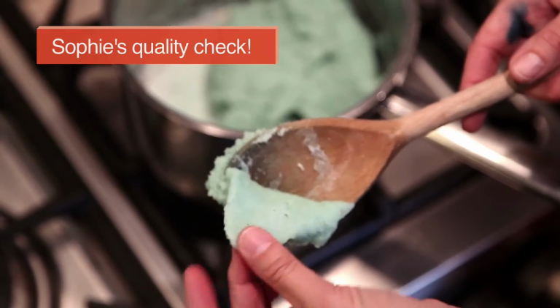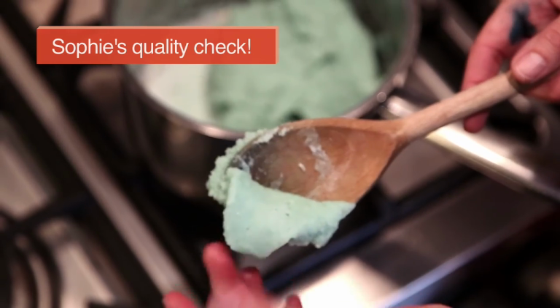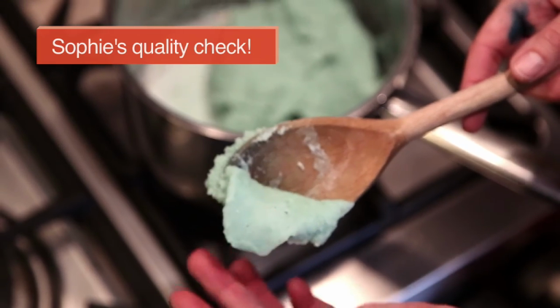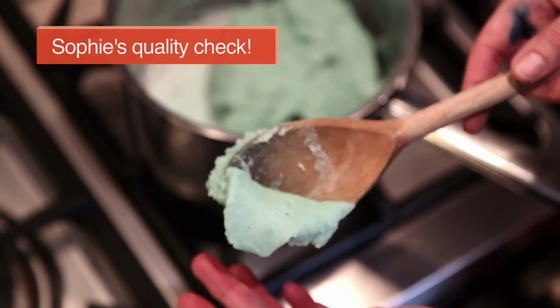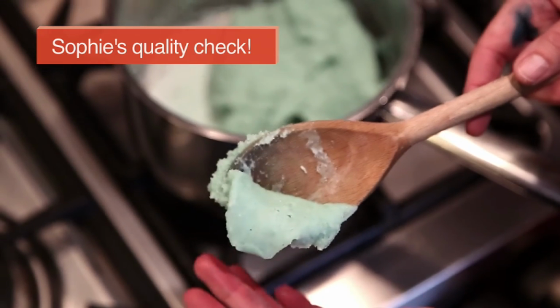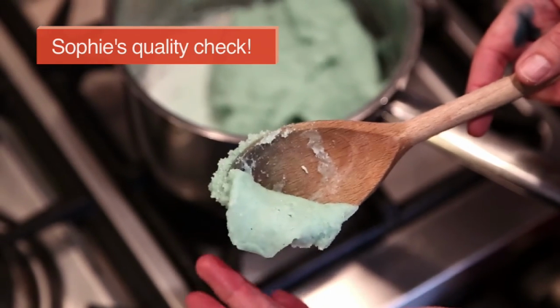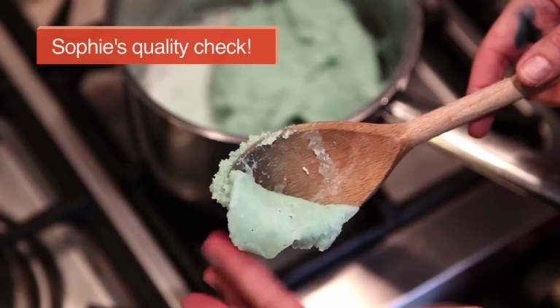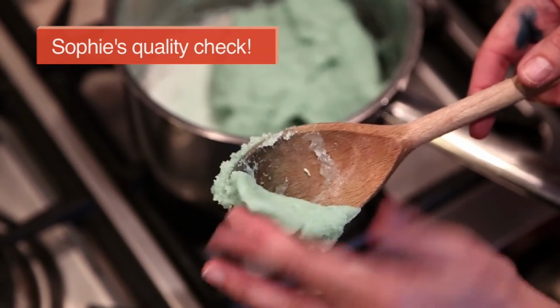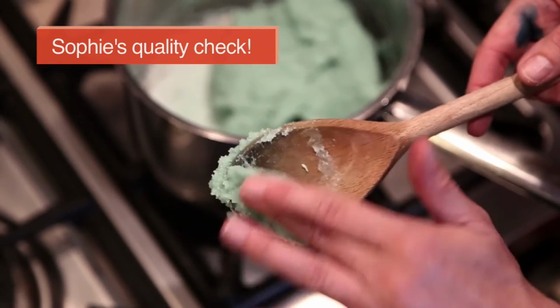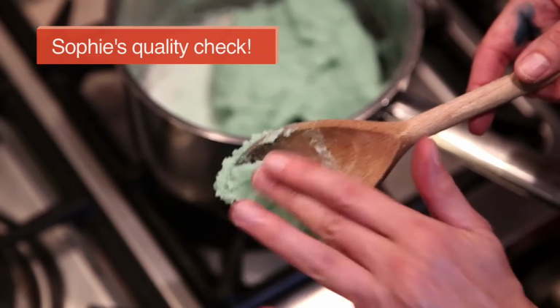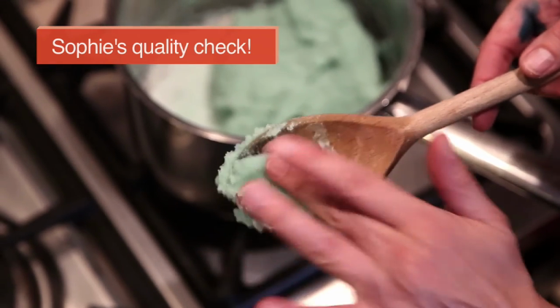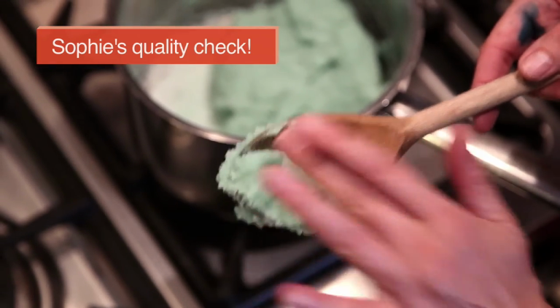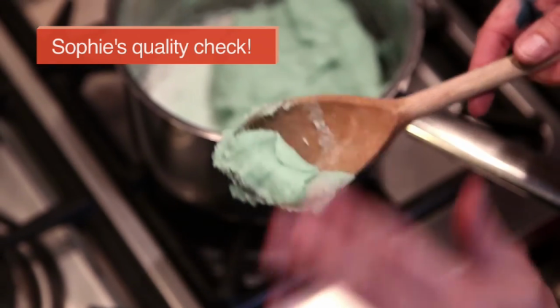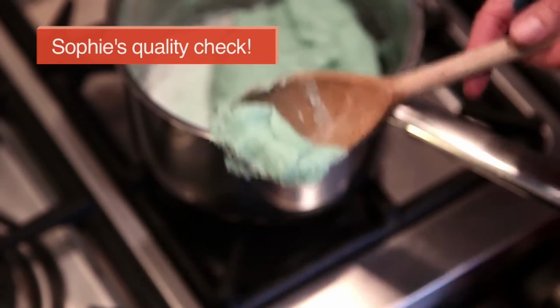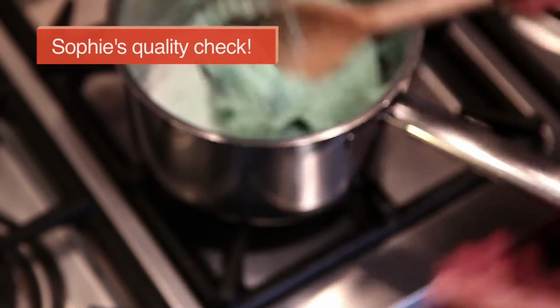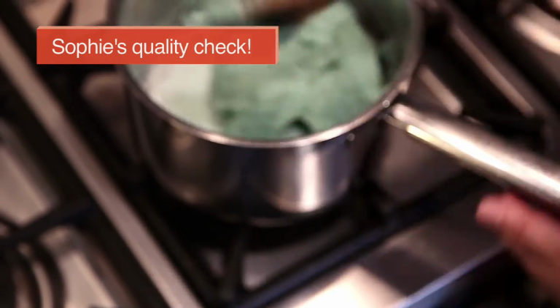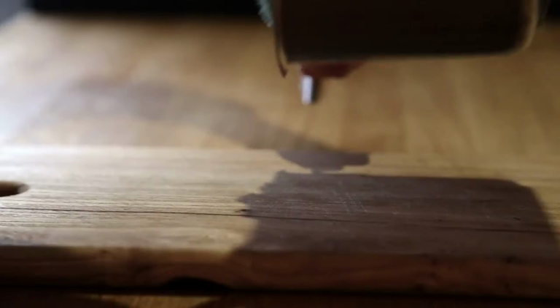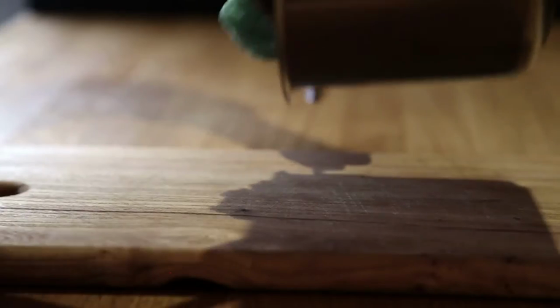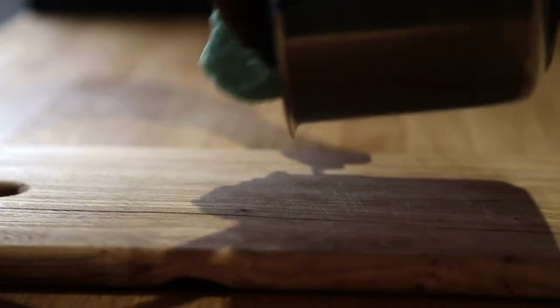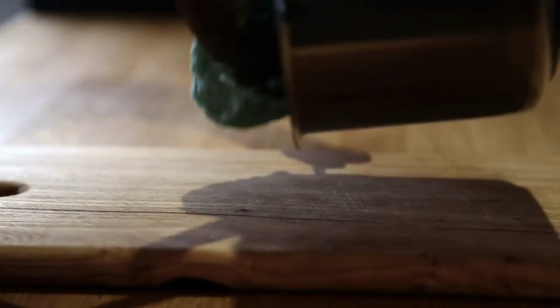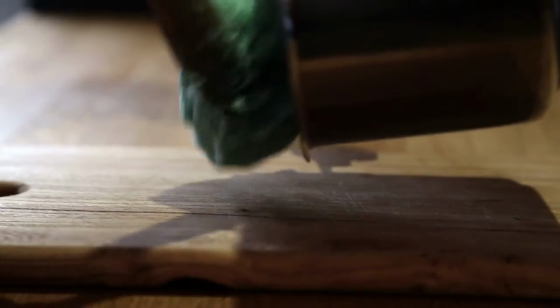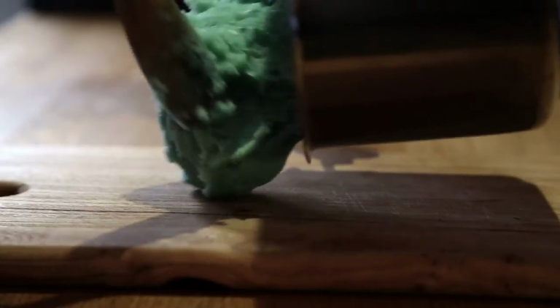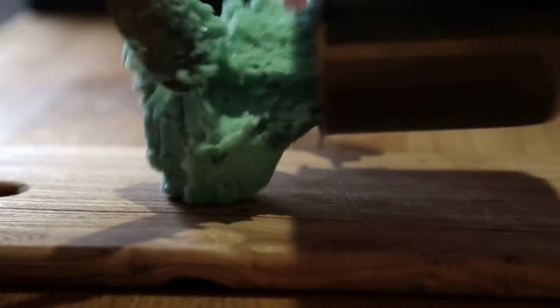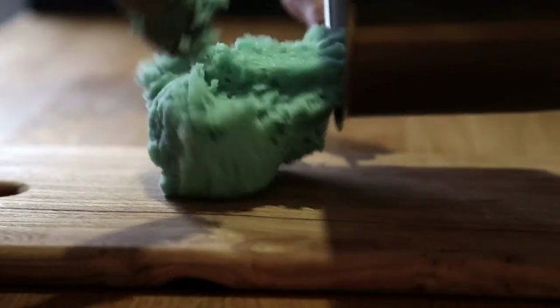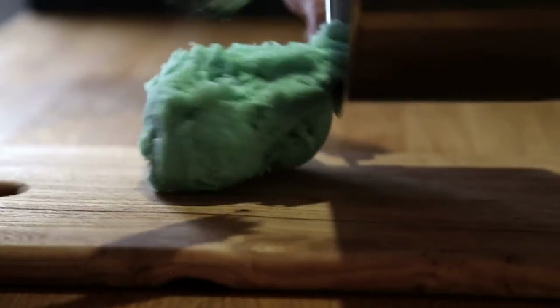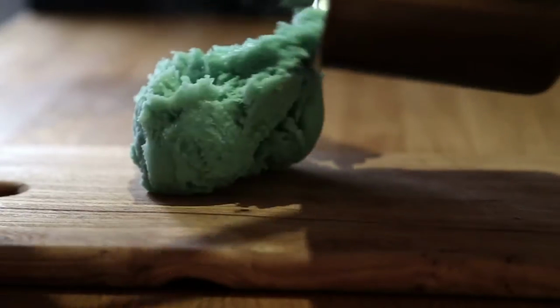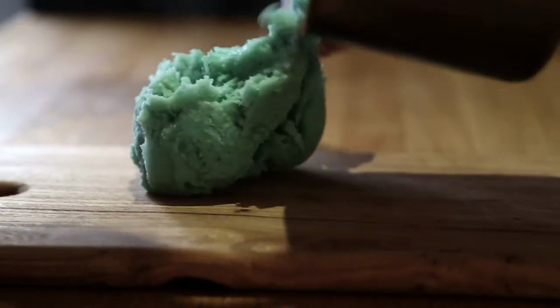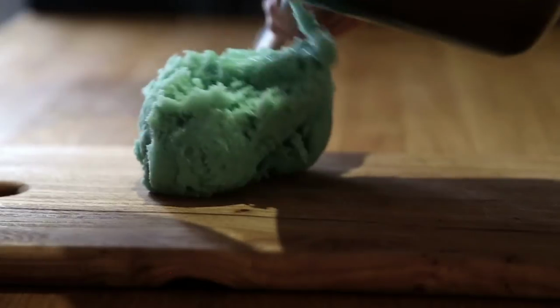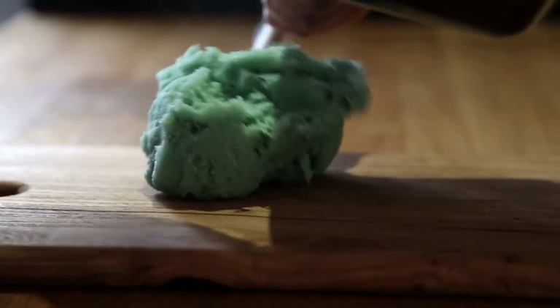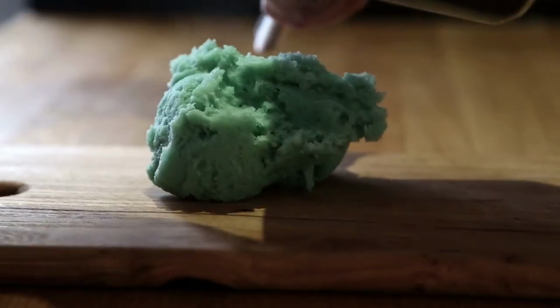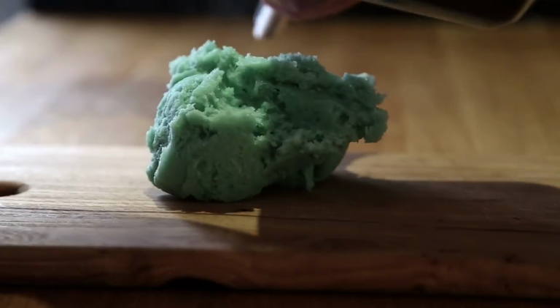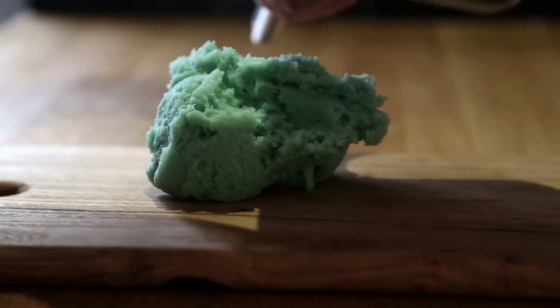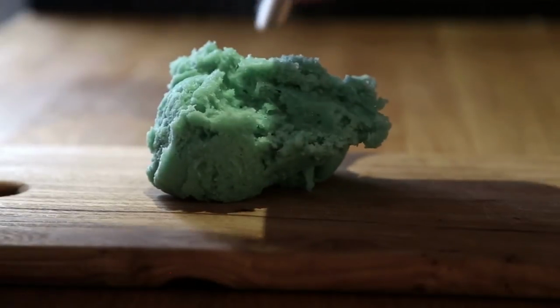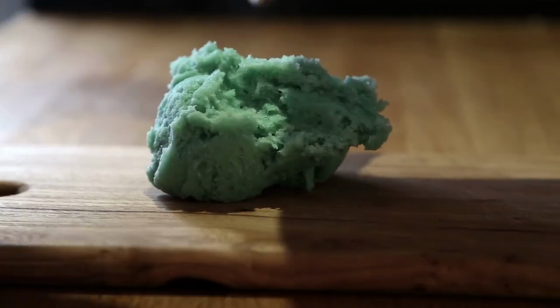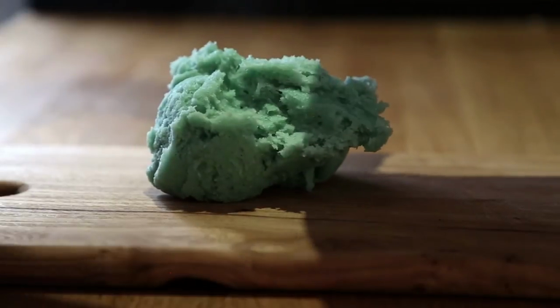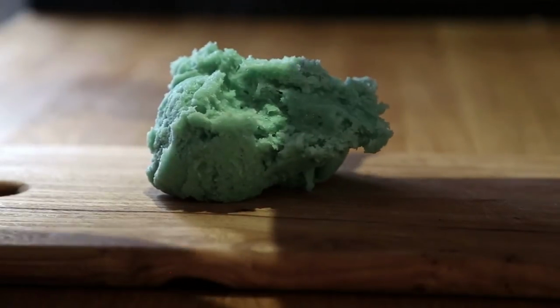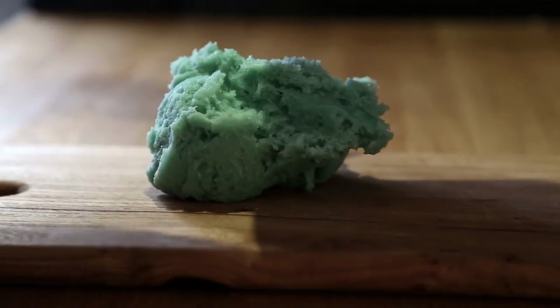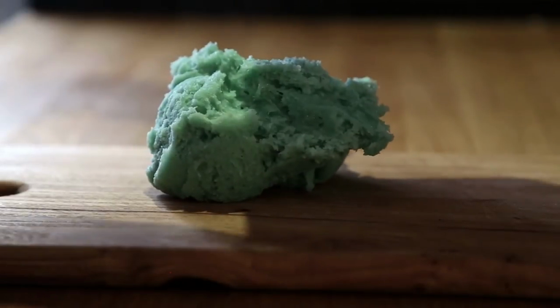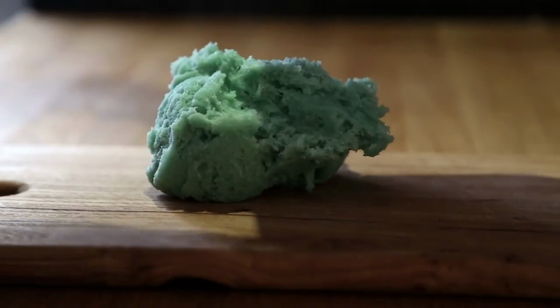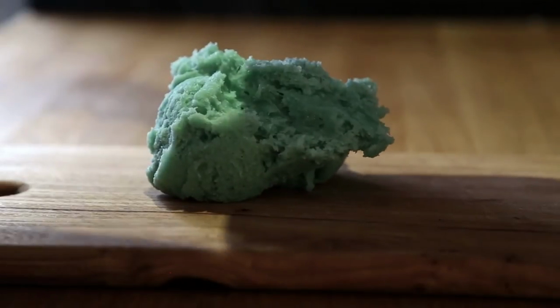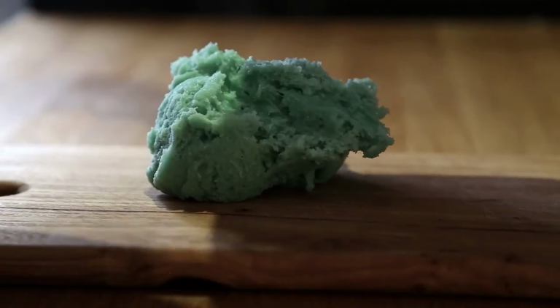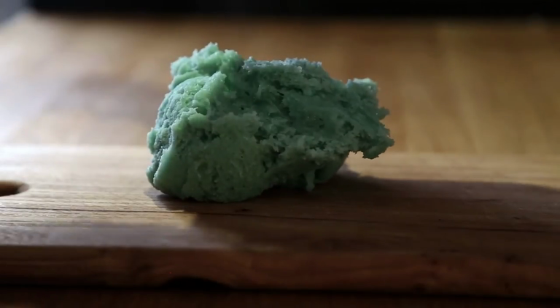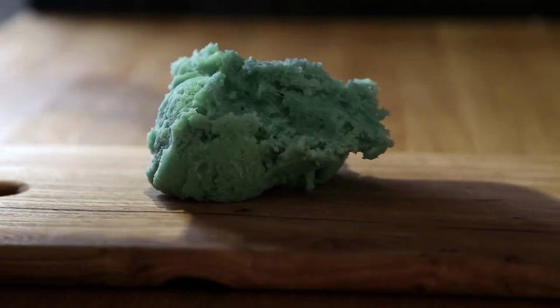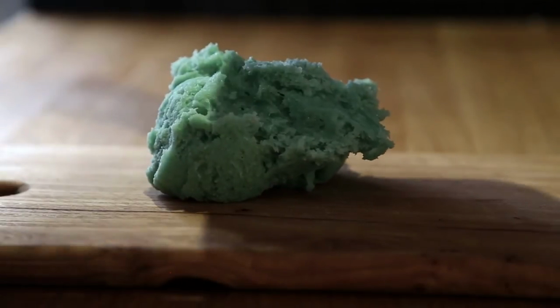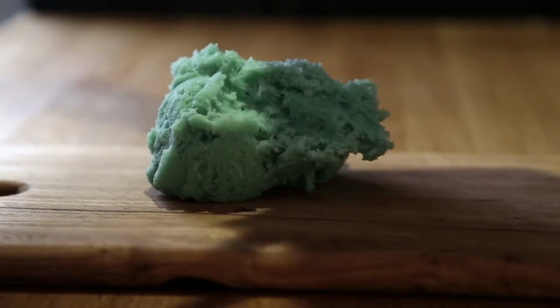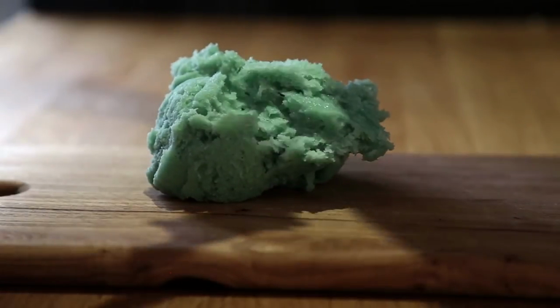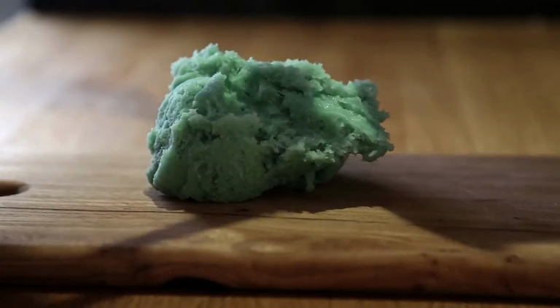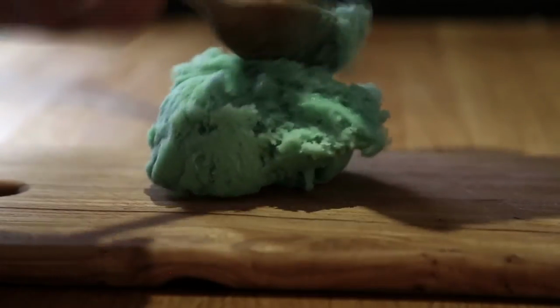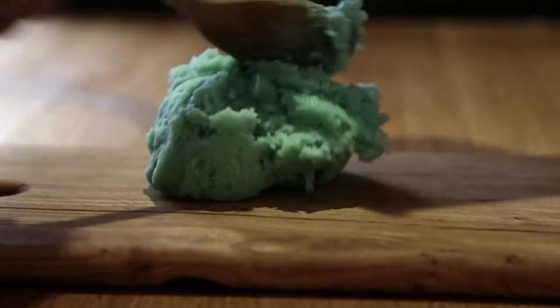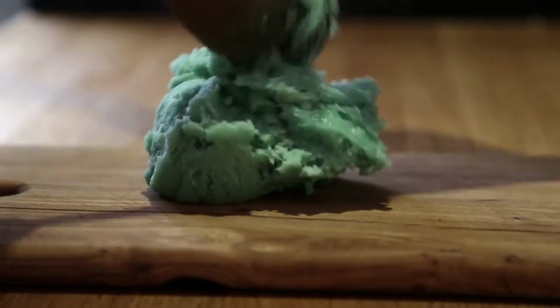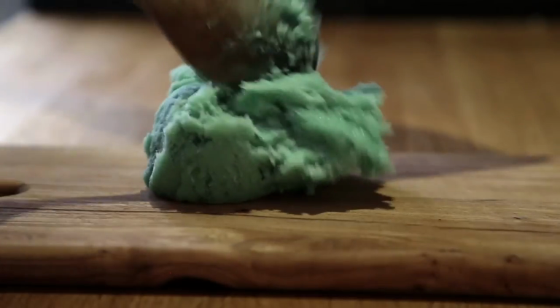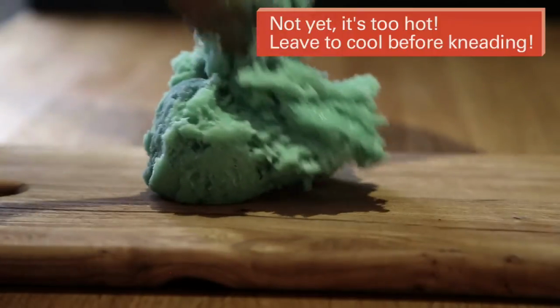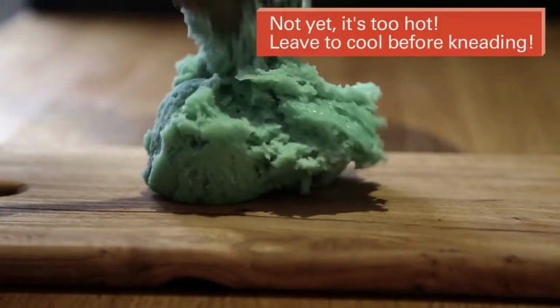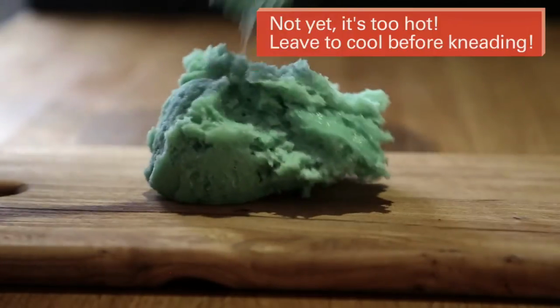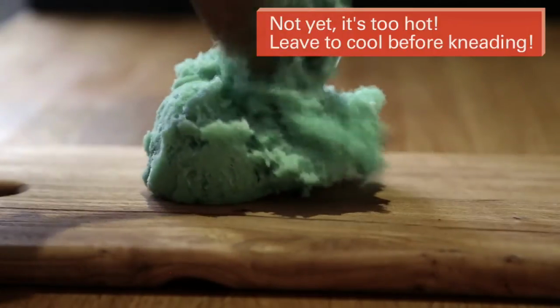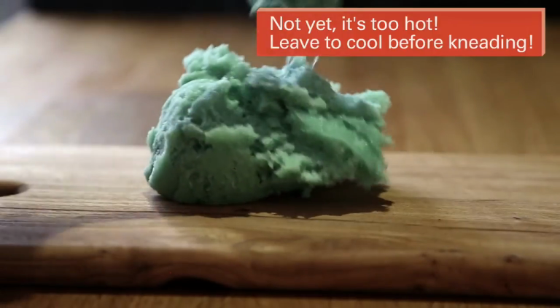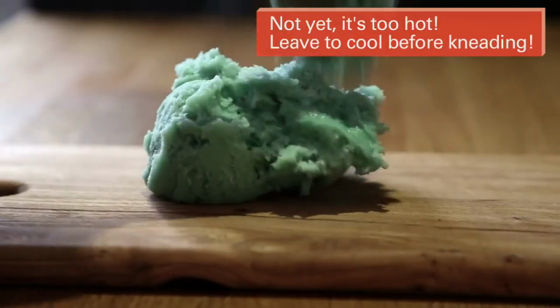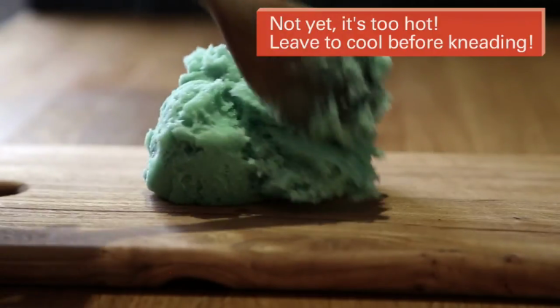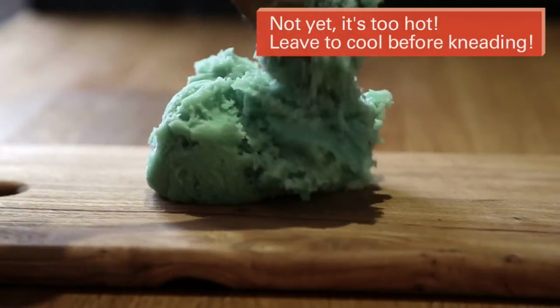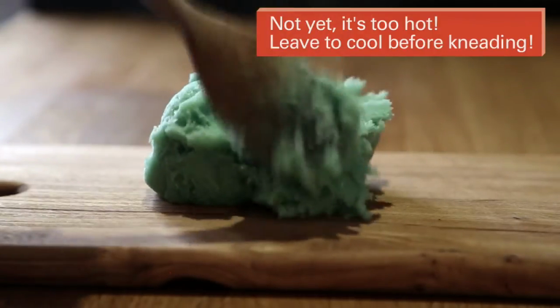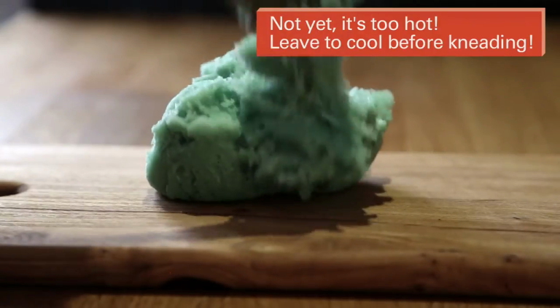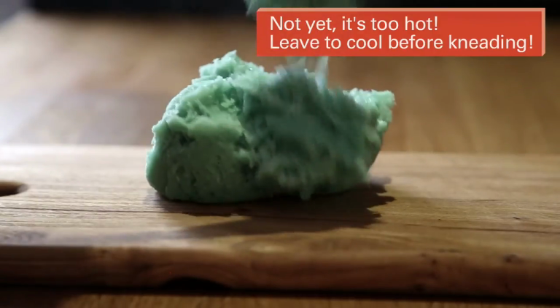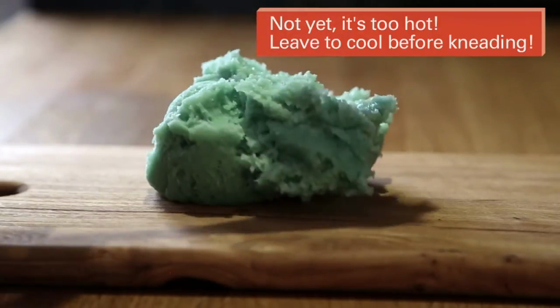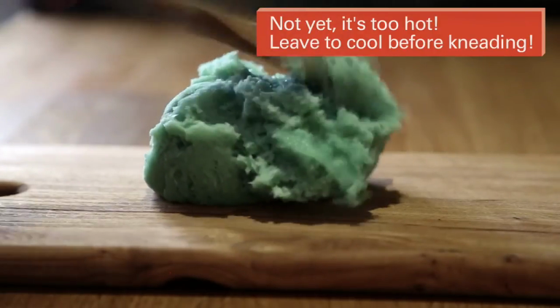Step three: remove from heat. Knead in a little flour until the desired consistency forms.